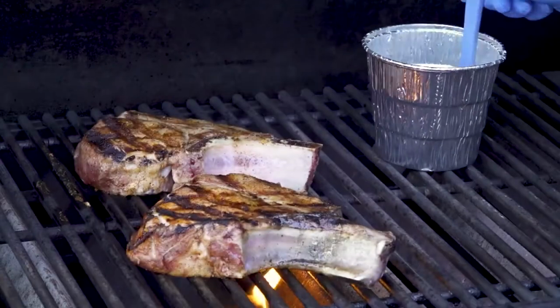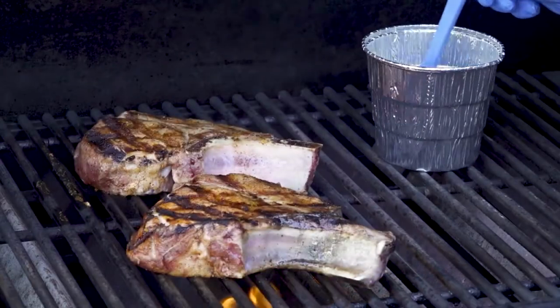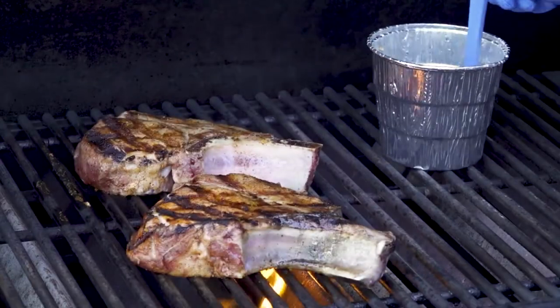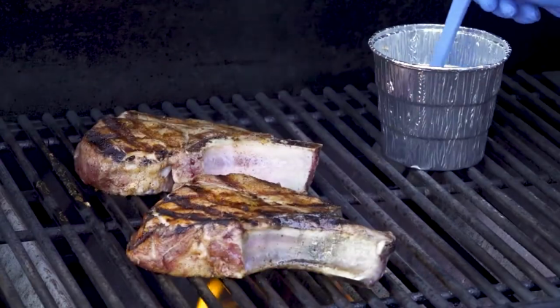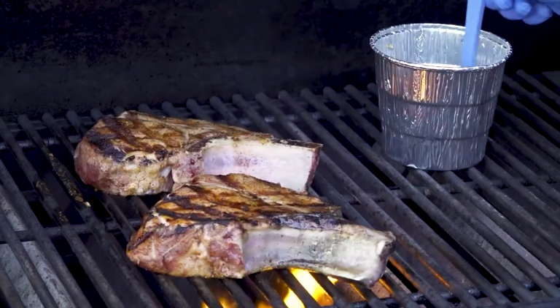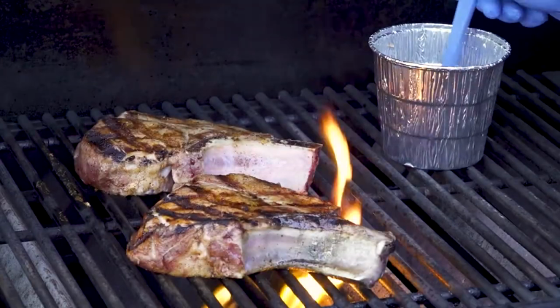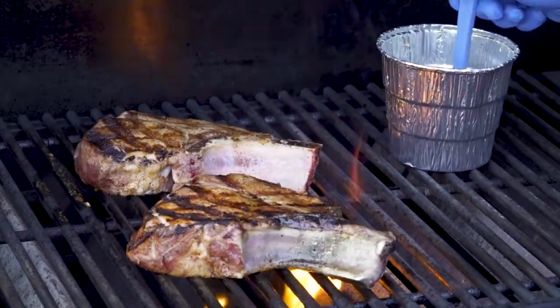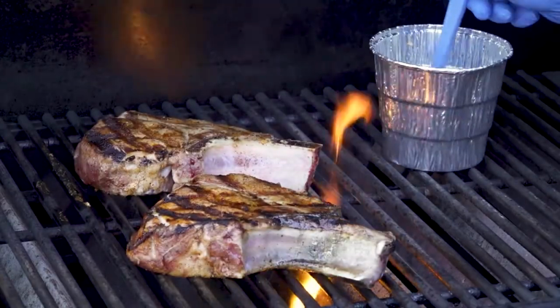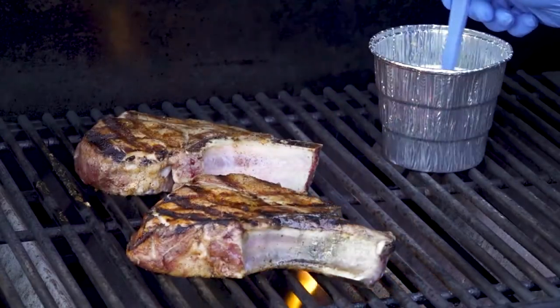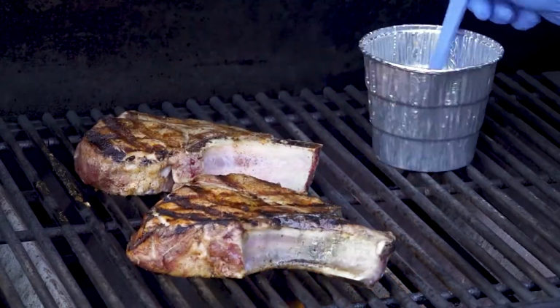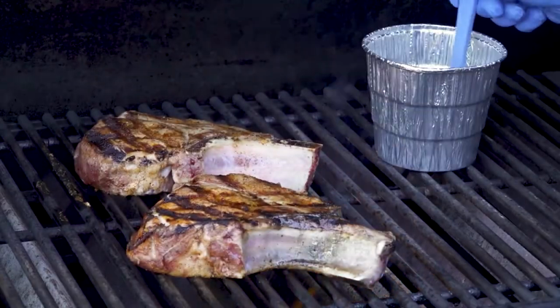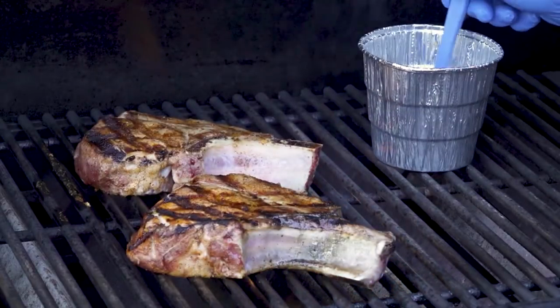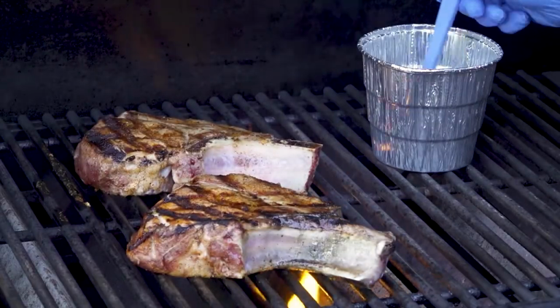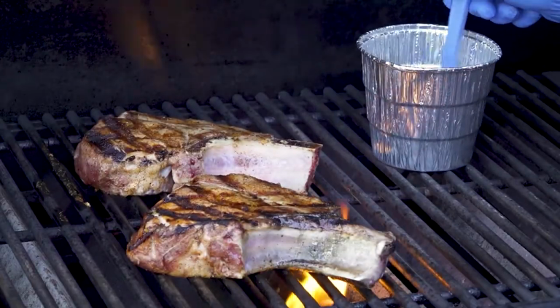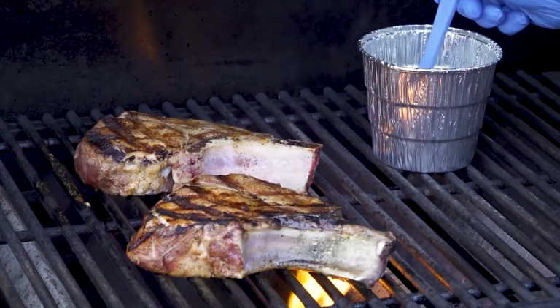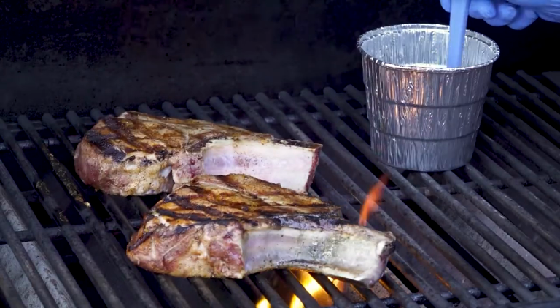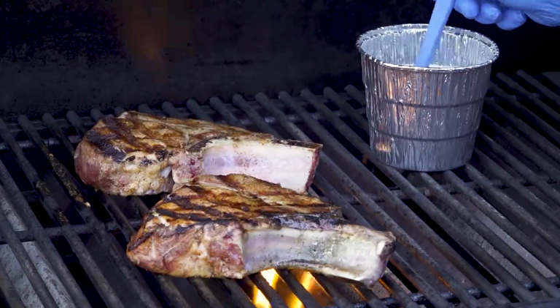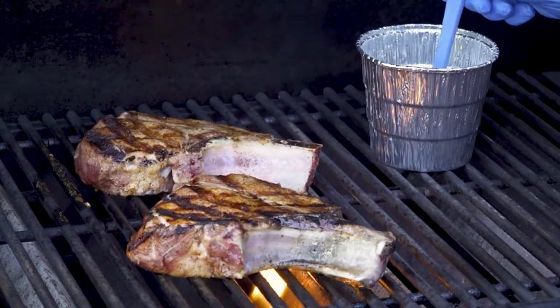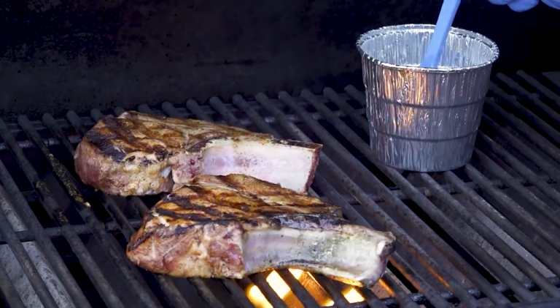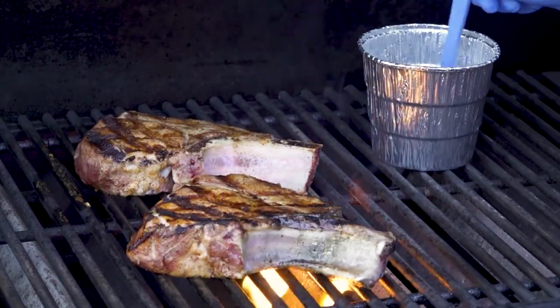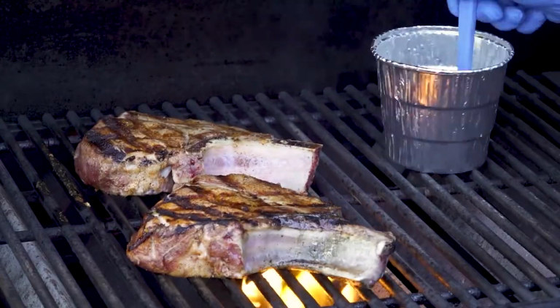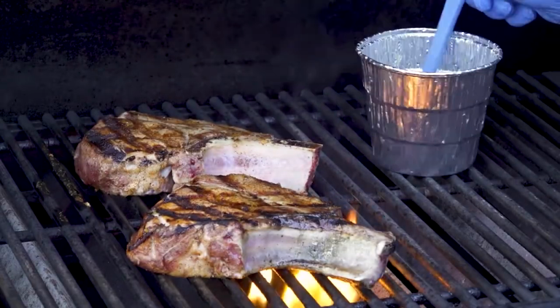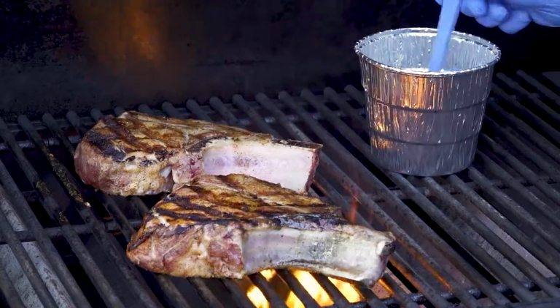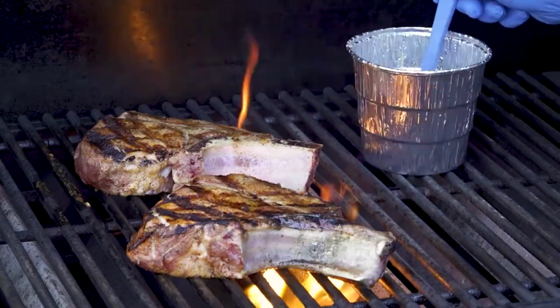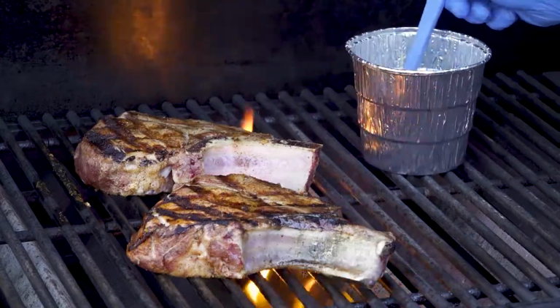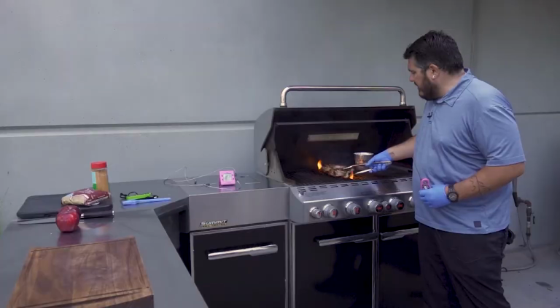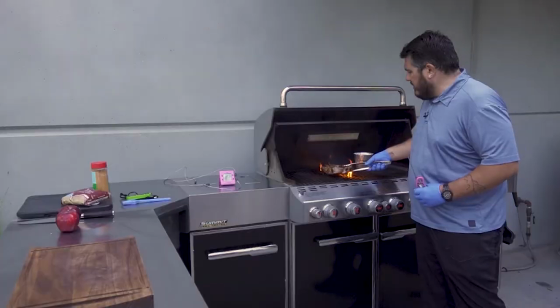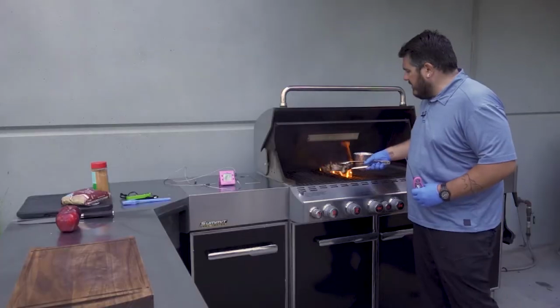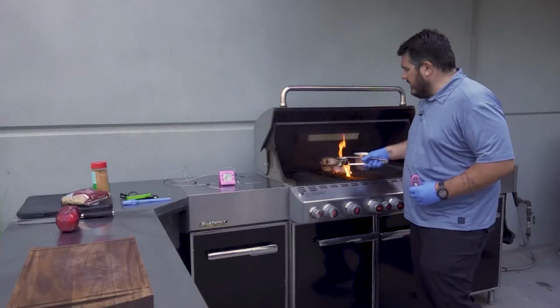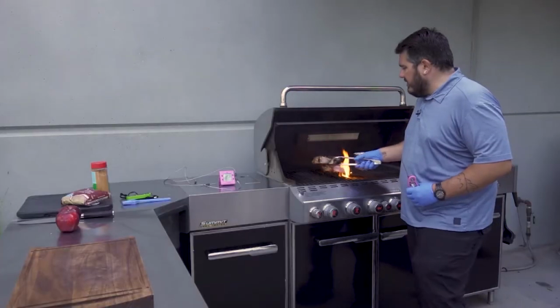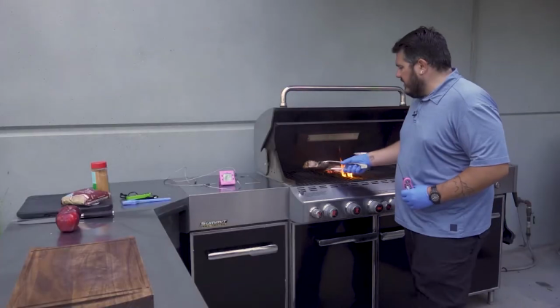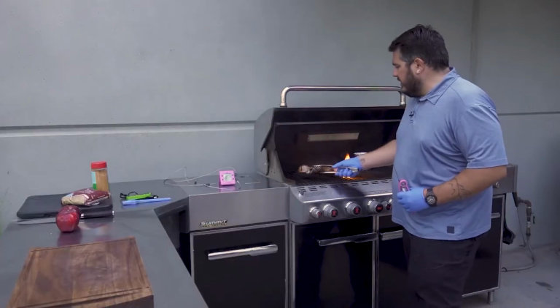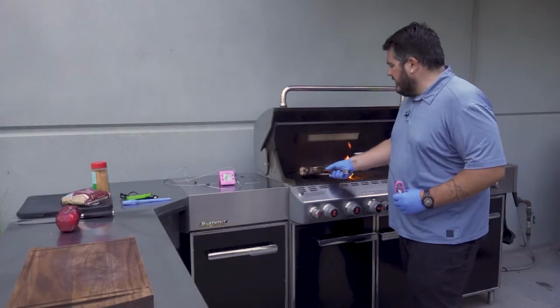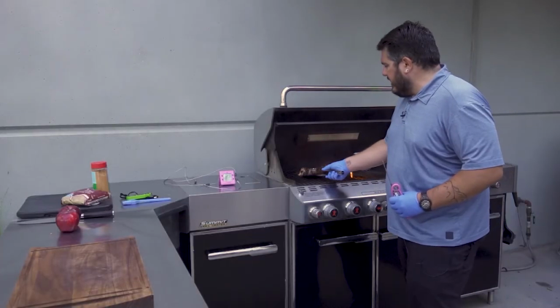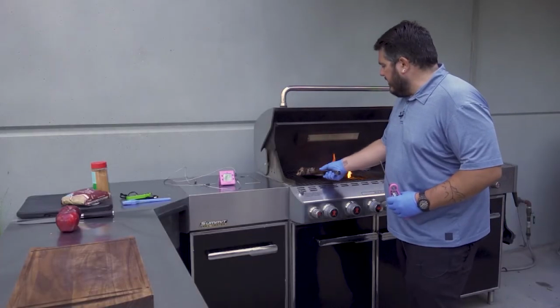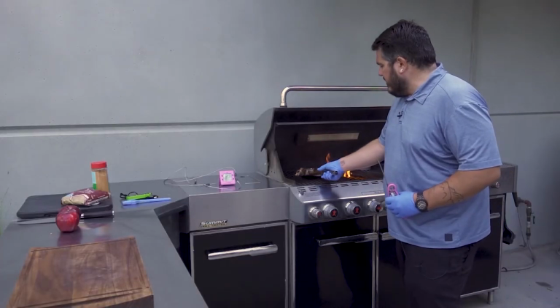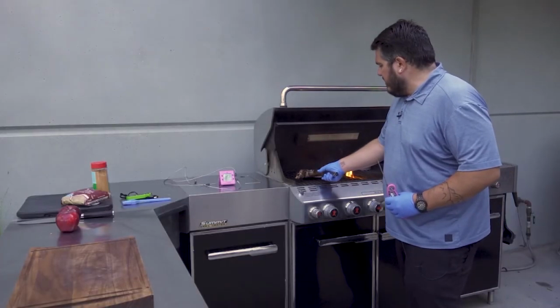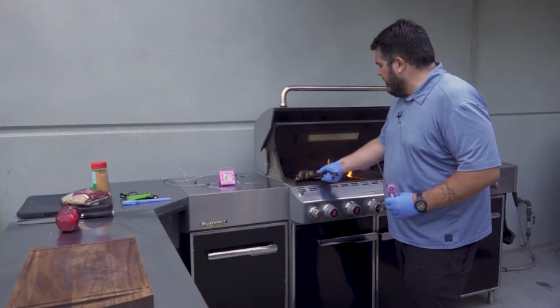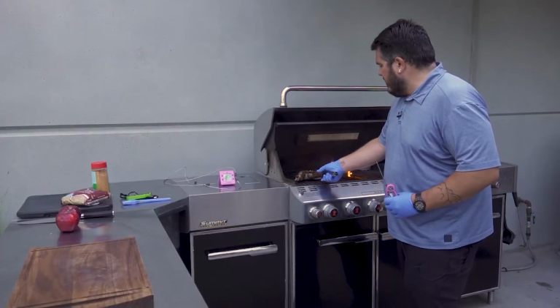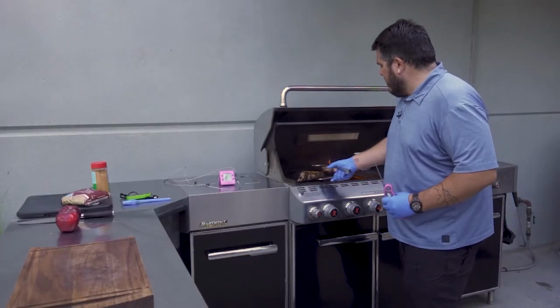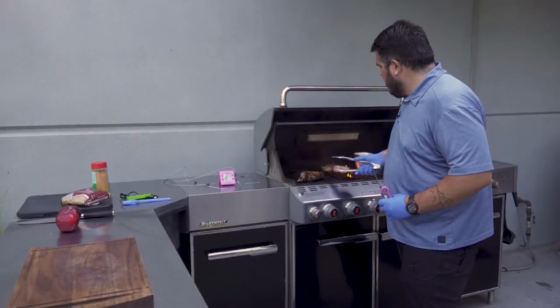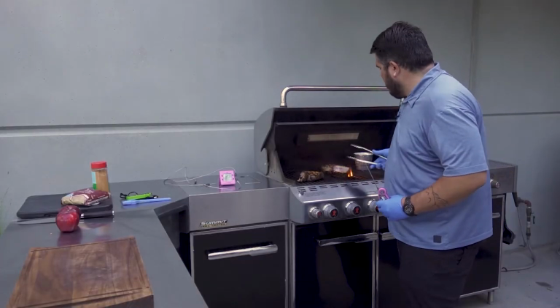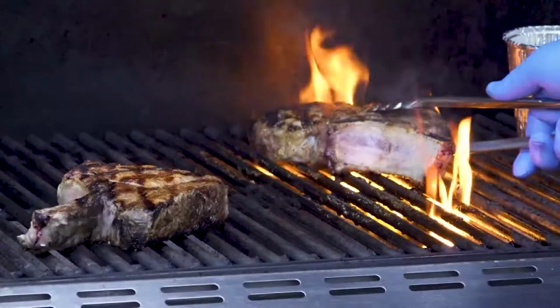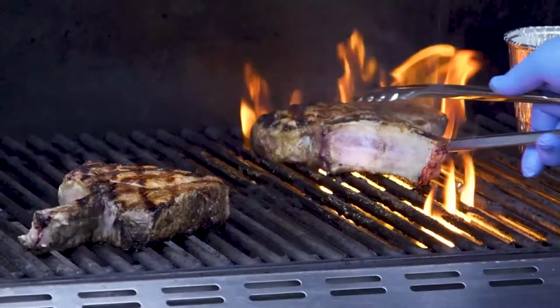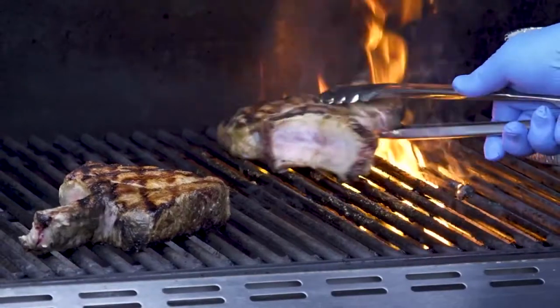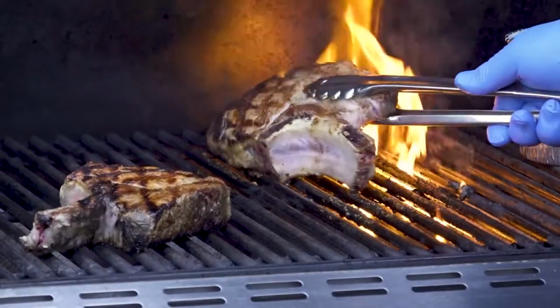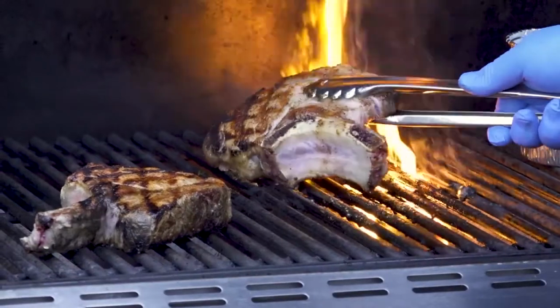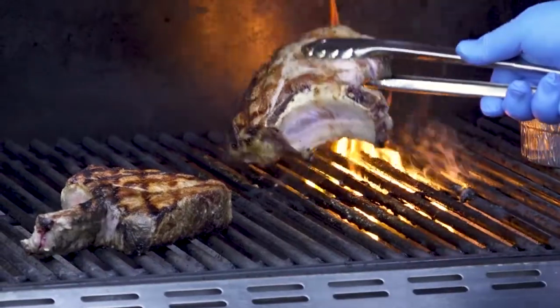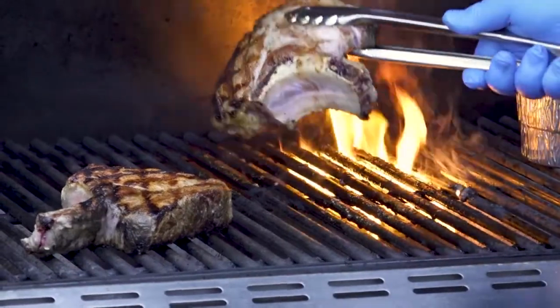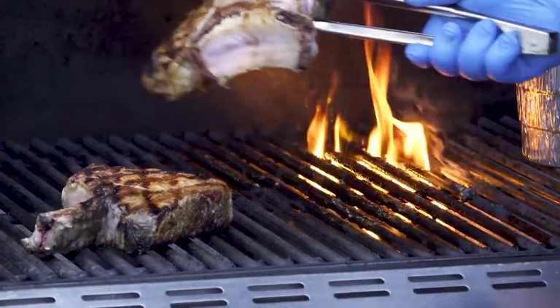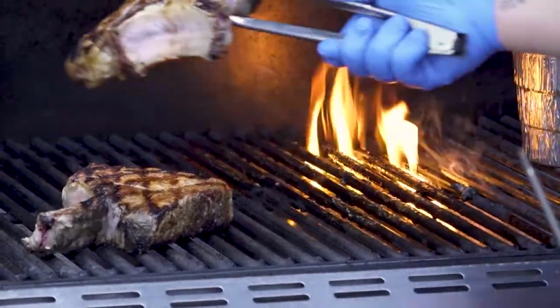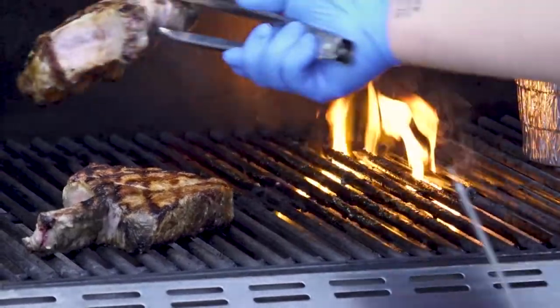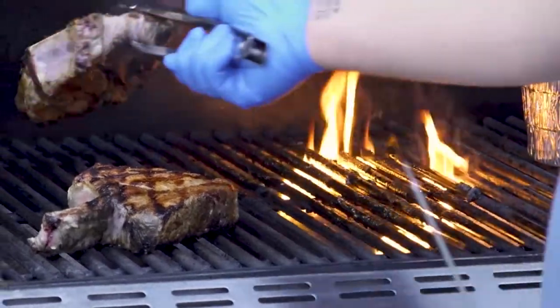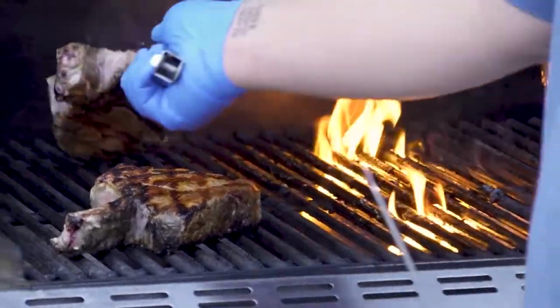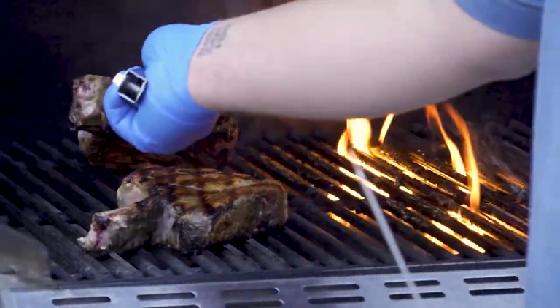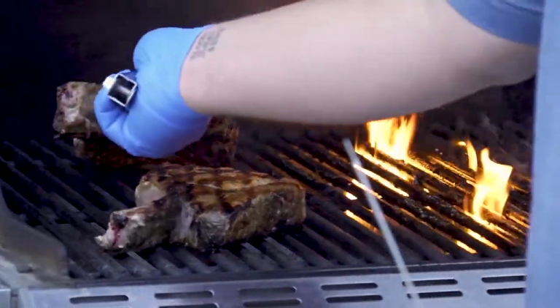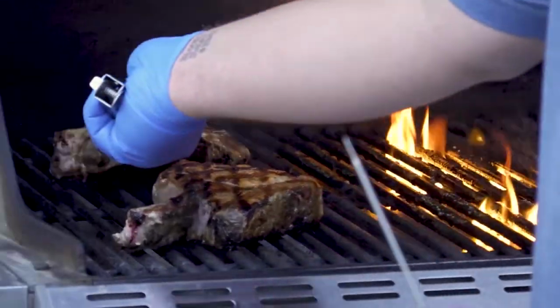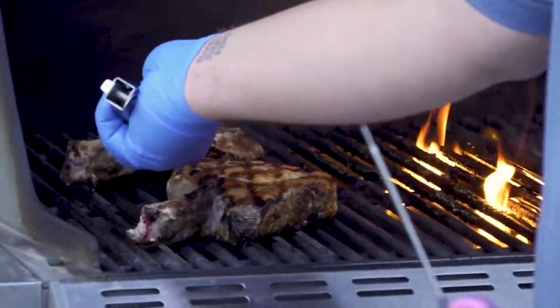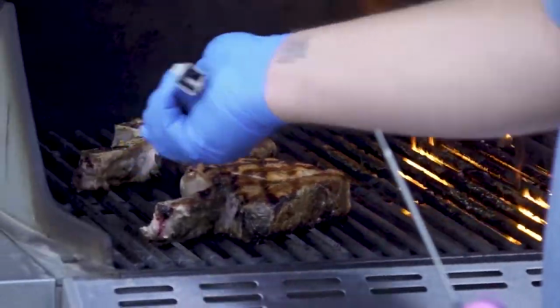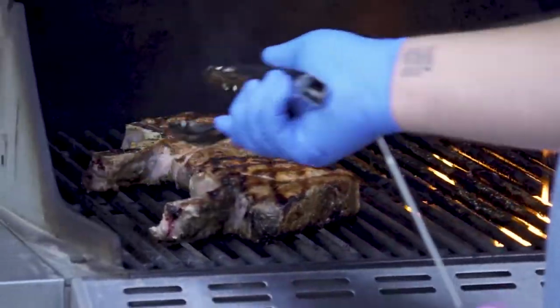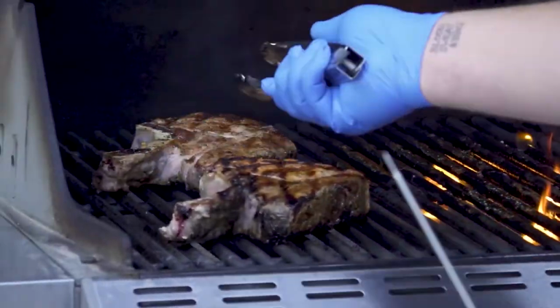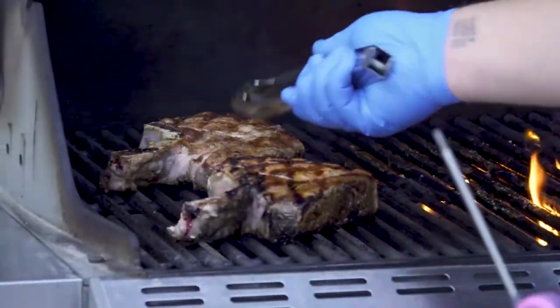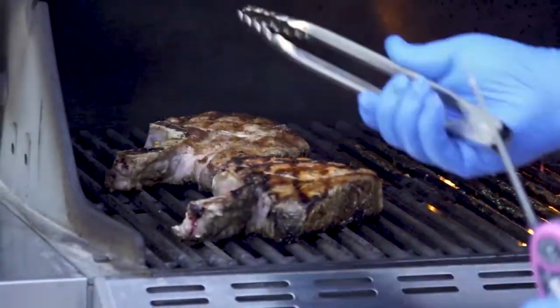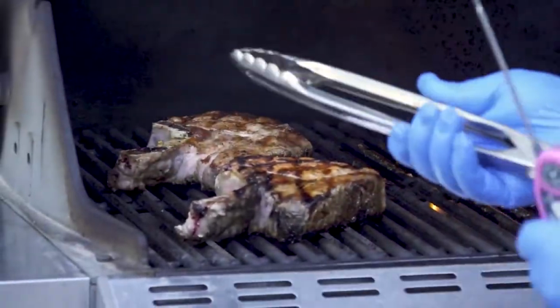These have been searing for about four minutes. We're going to move them over to our indirect side, just away from the heat, and slowly bring them up to temperature.